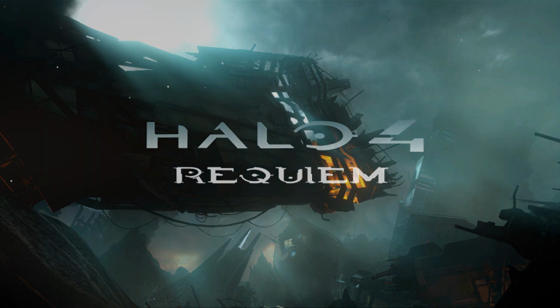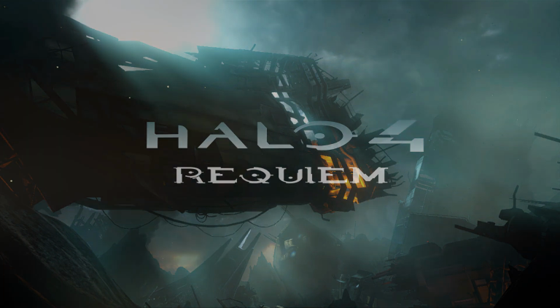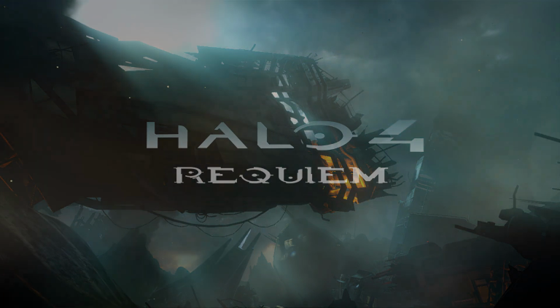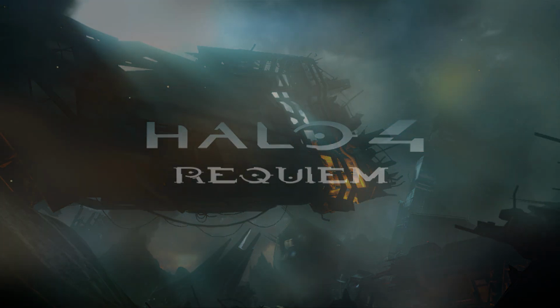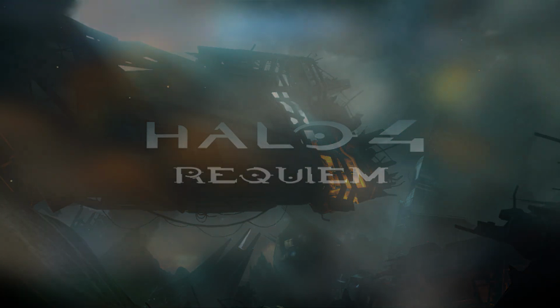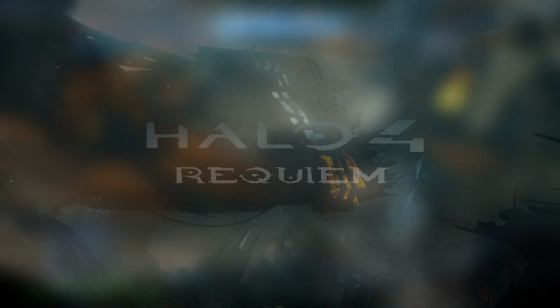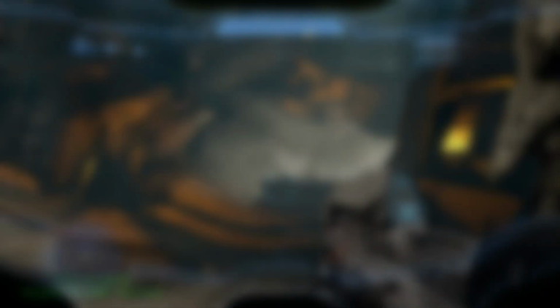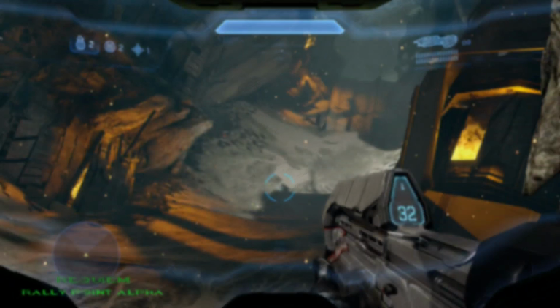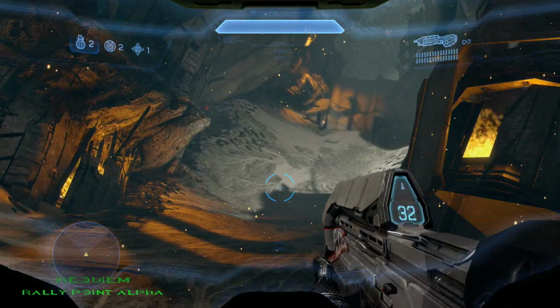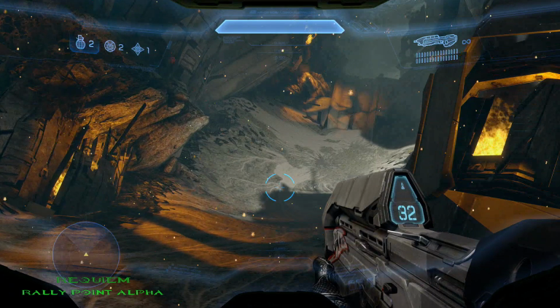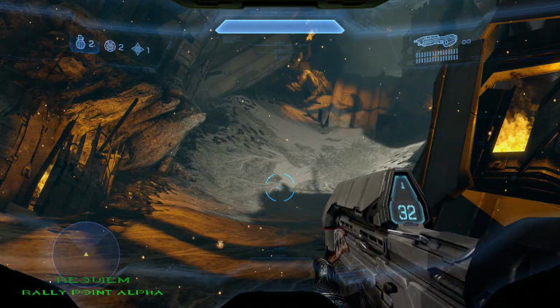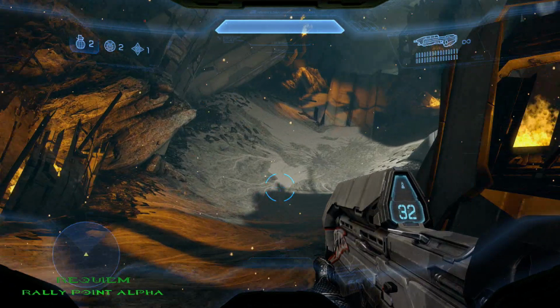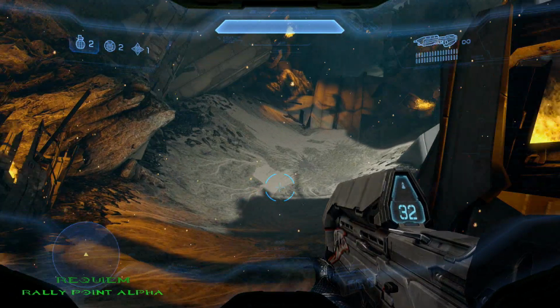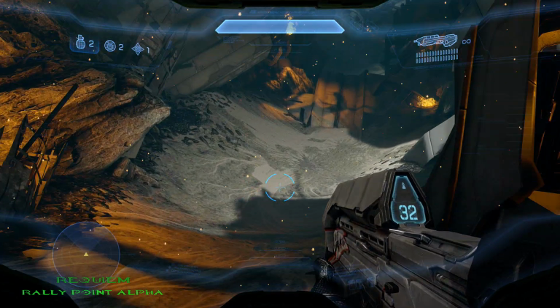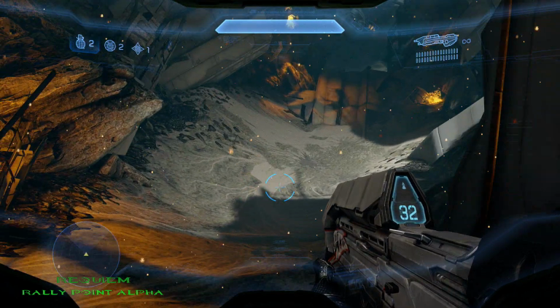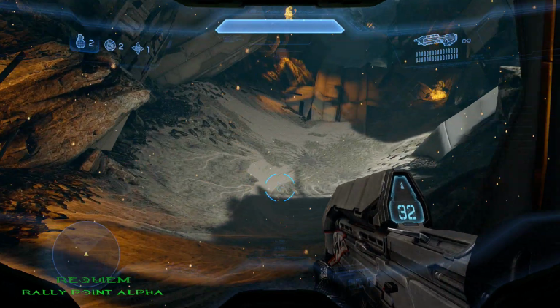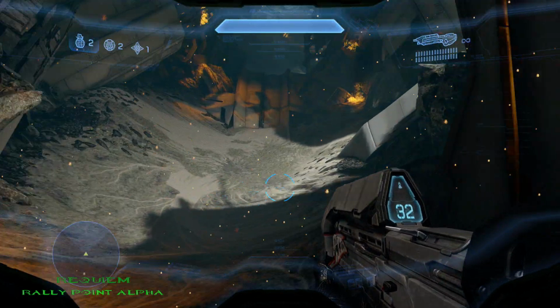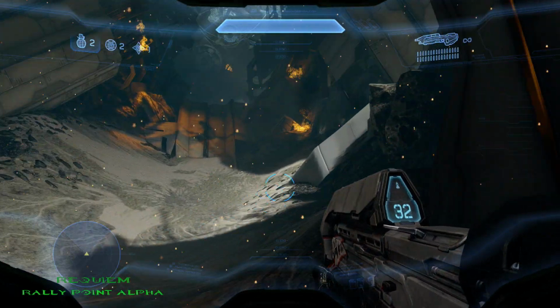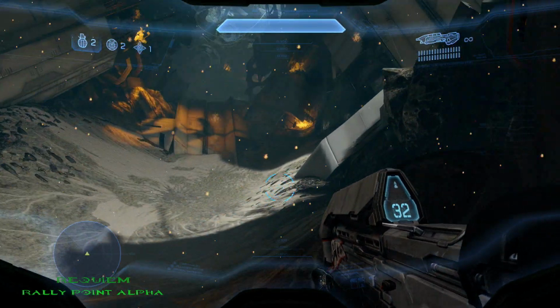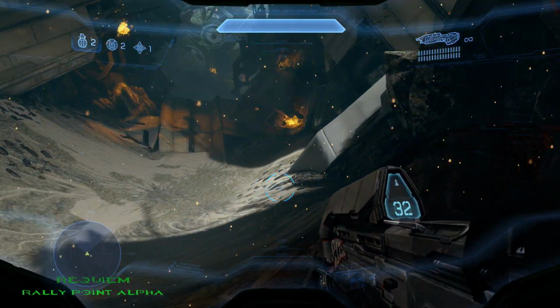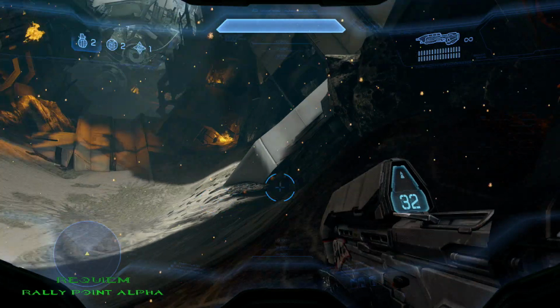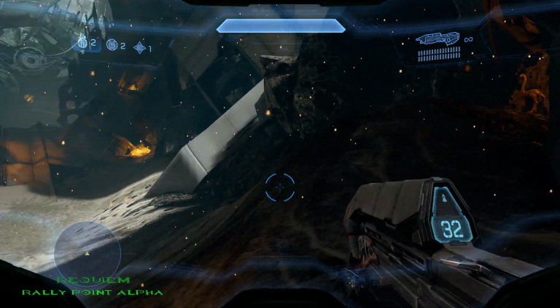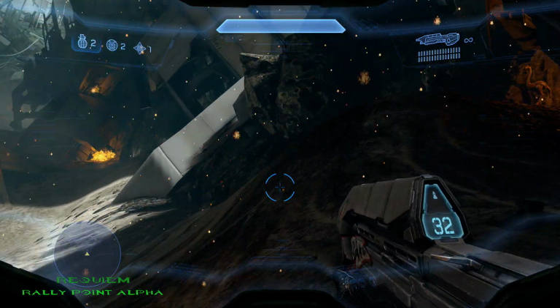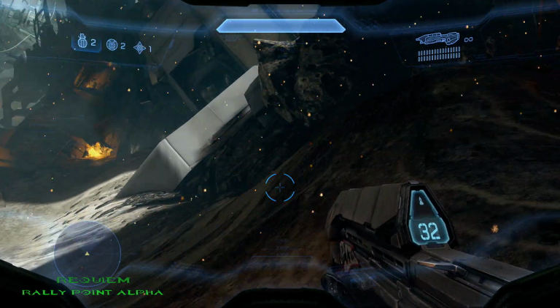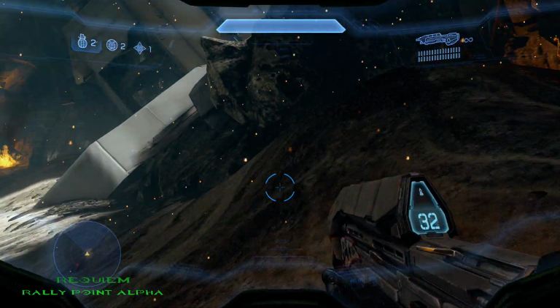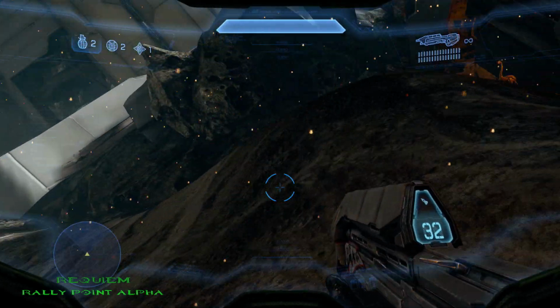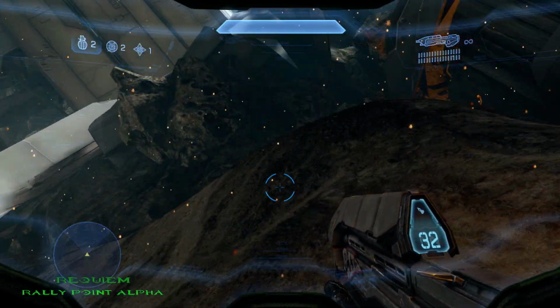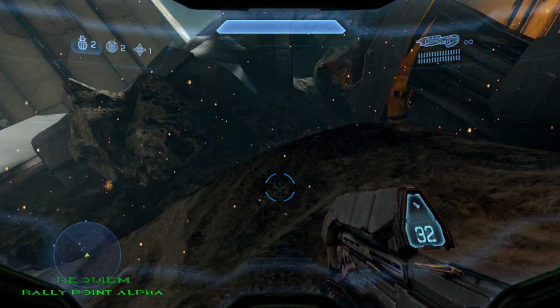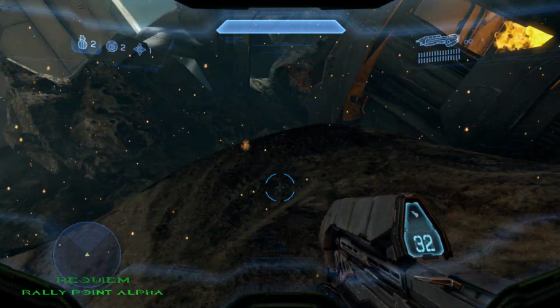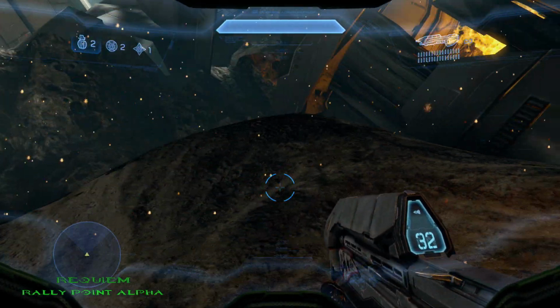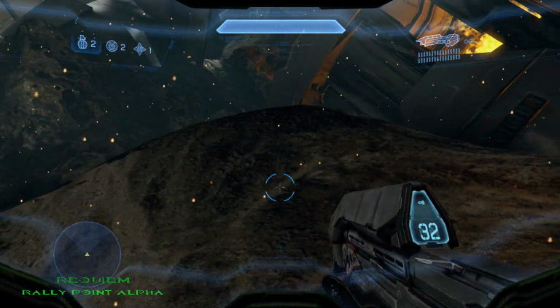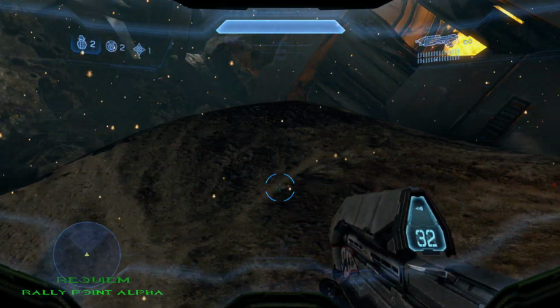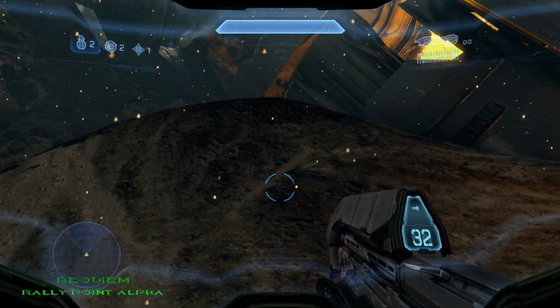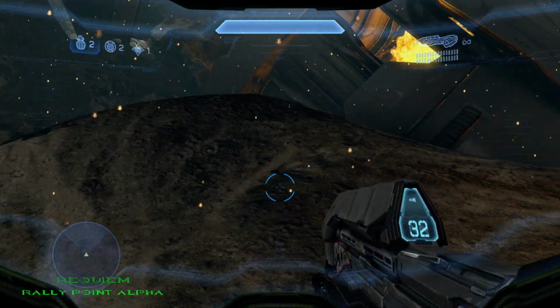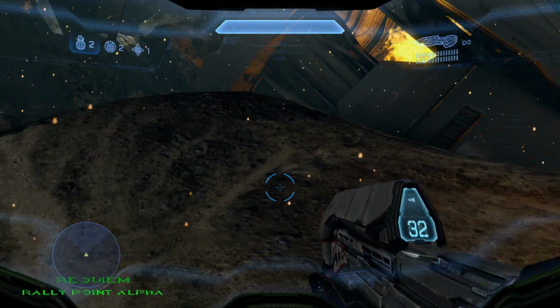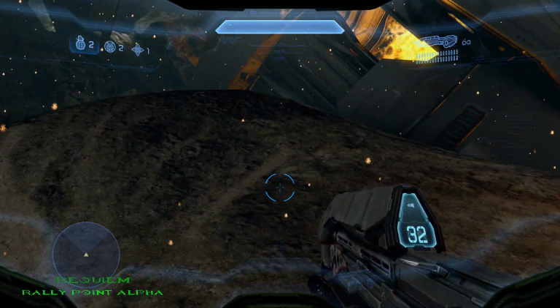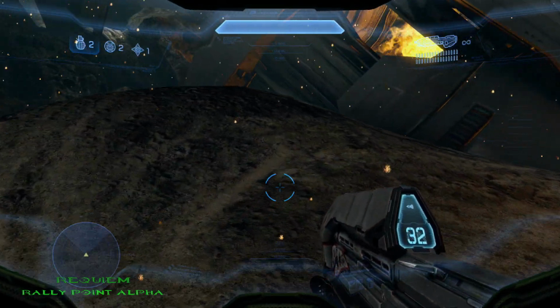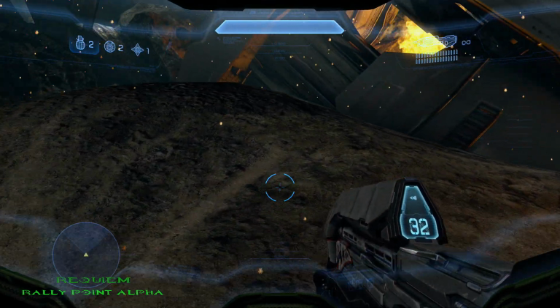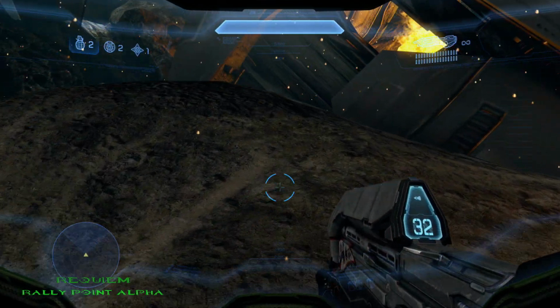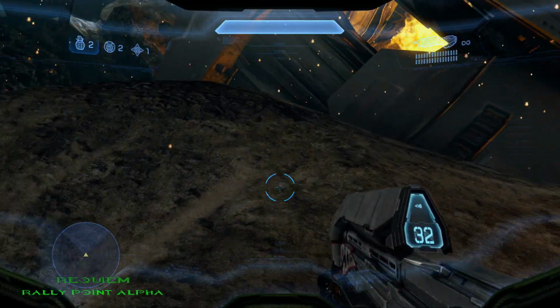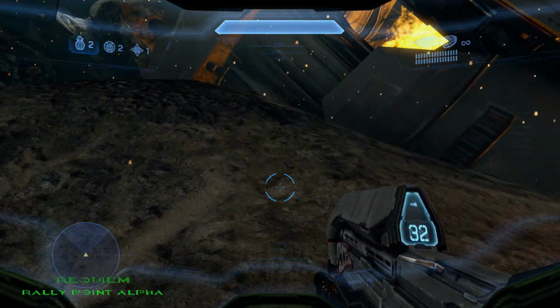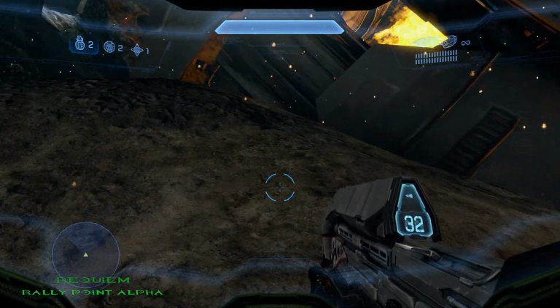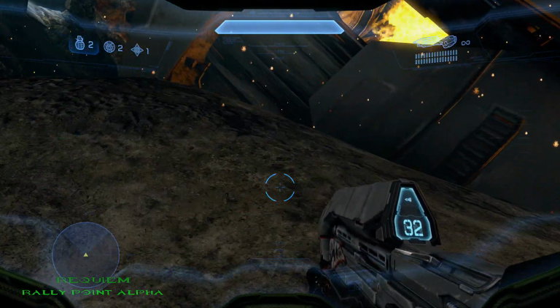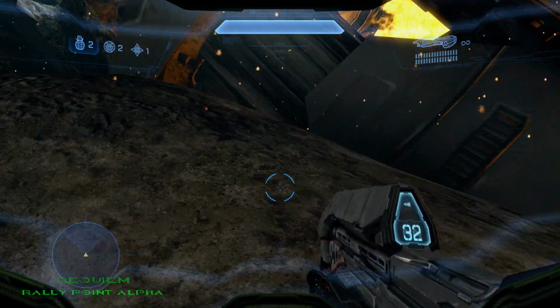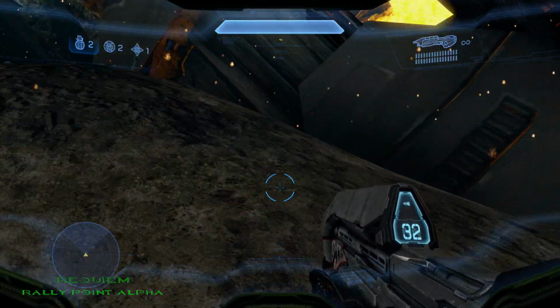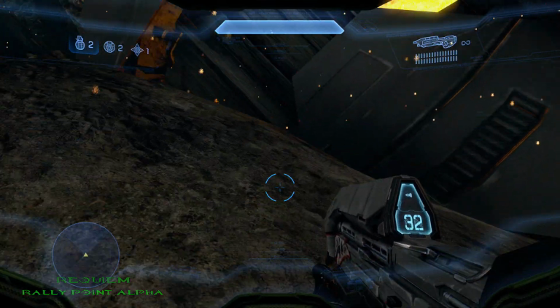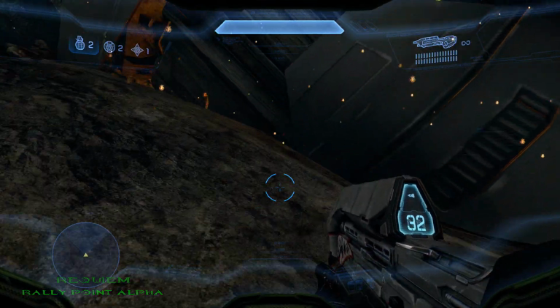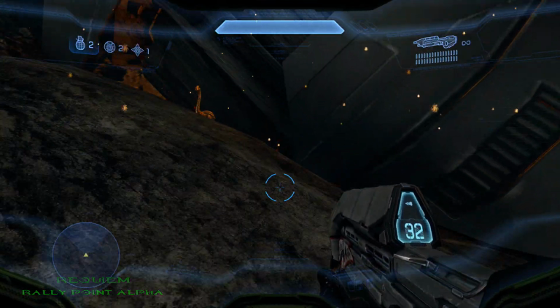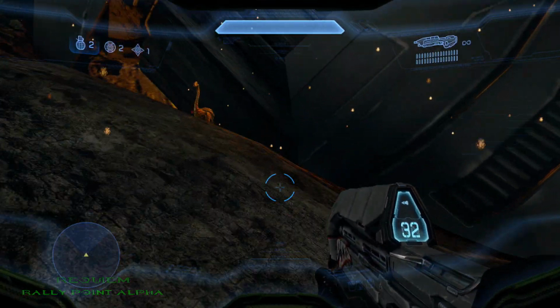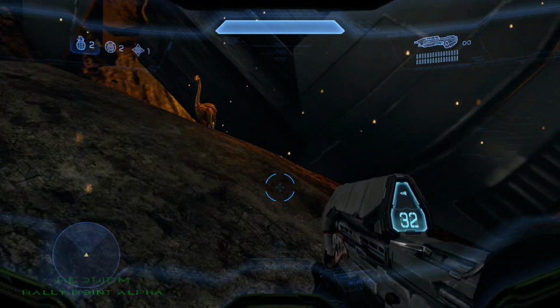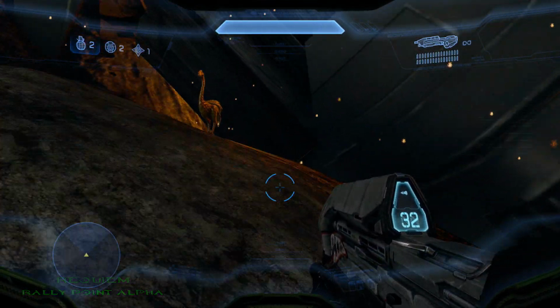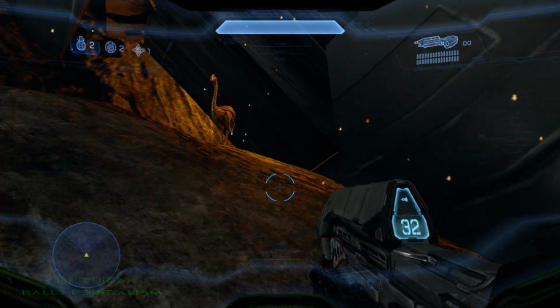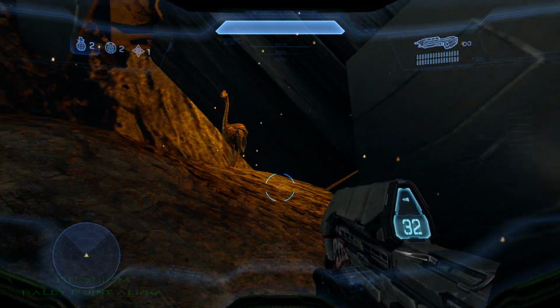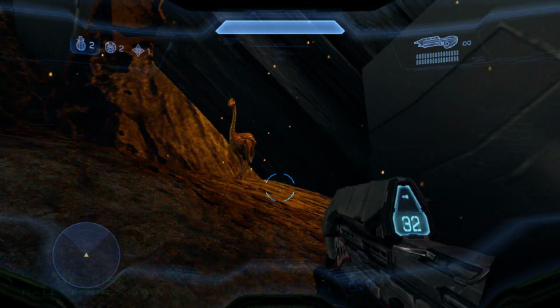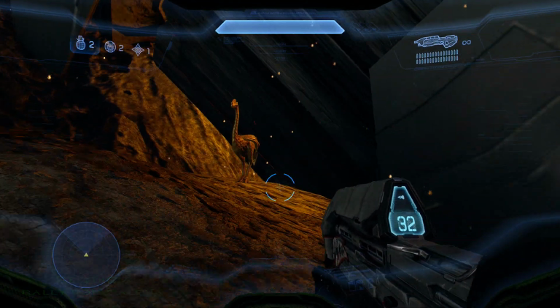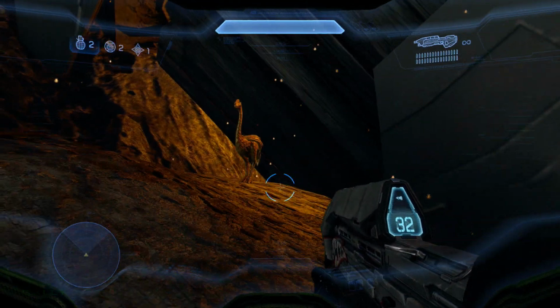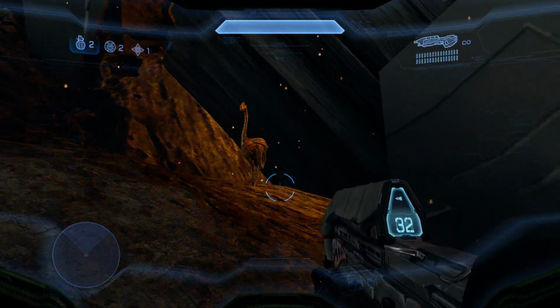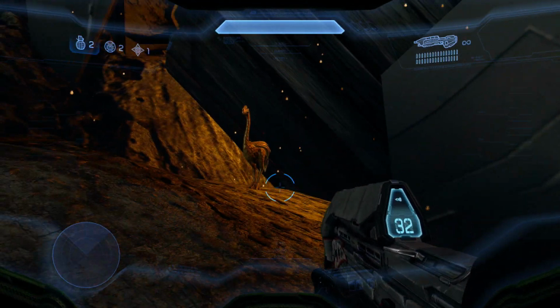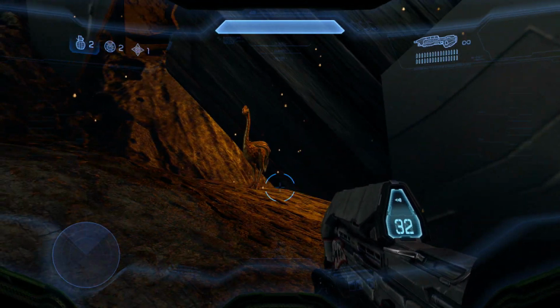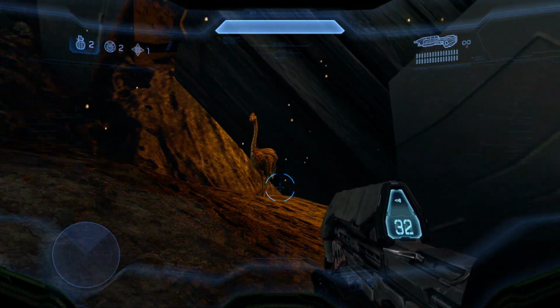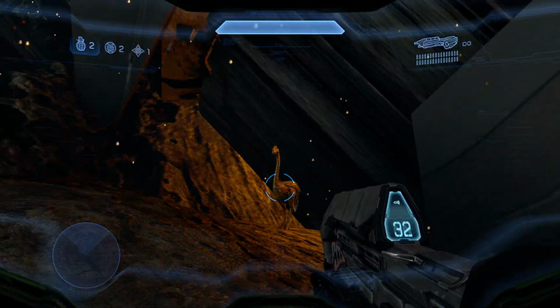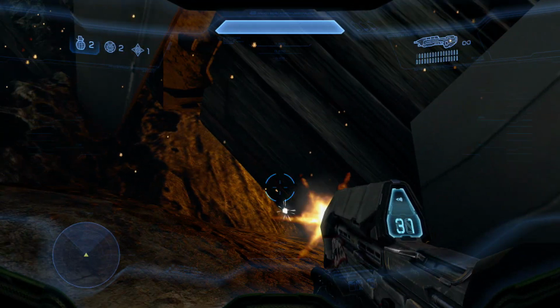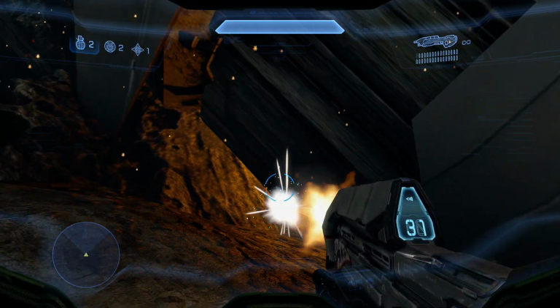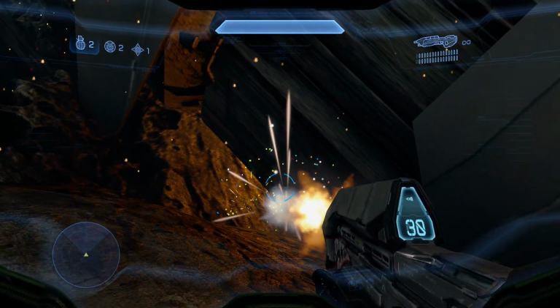The first MOA located on Reclaimer is located right at the beginning. Once you get your Warthog and head down where the pieces of the crashed ship are, you'll see it right there.